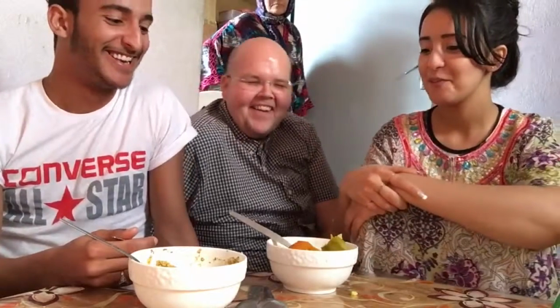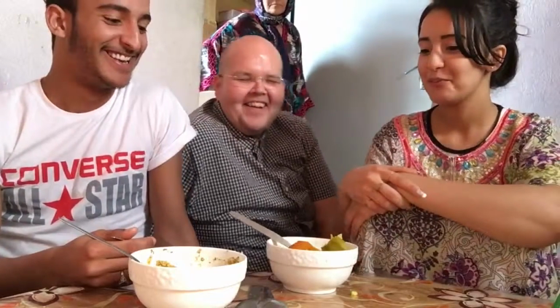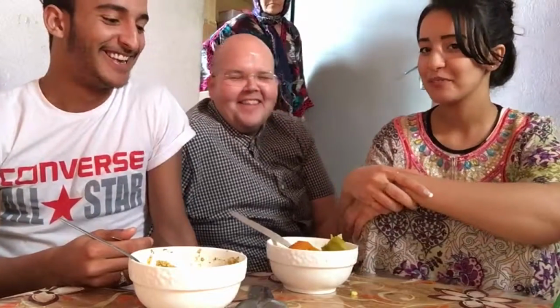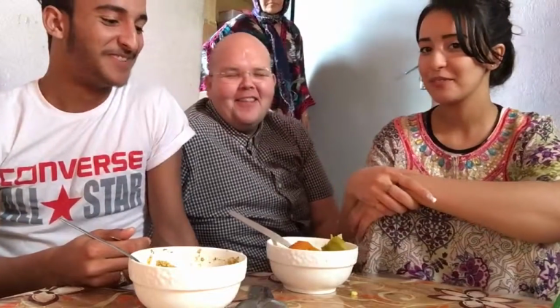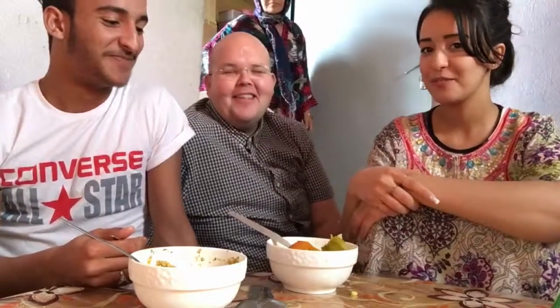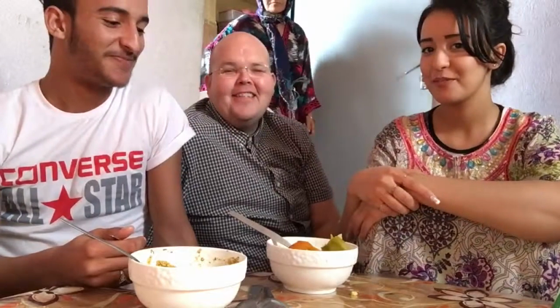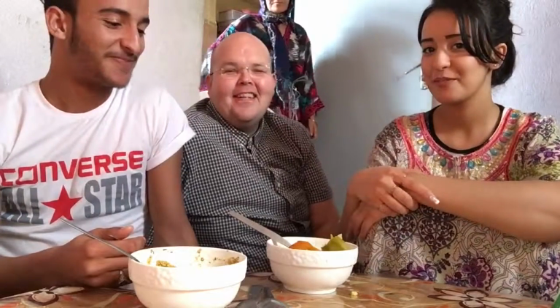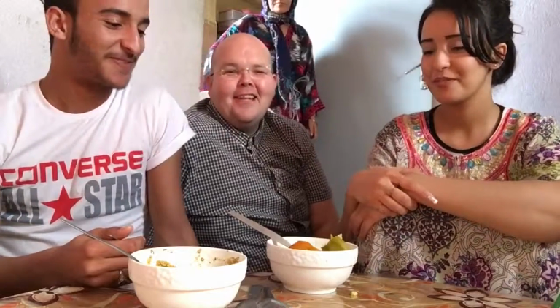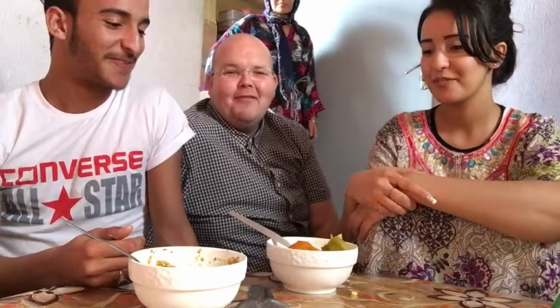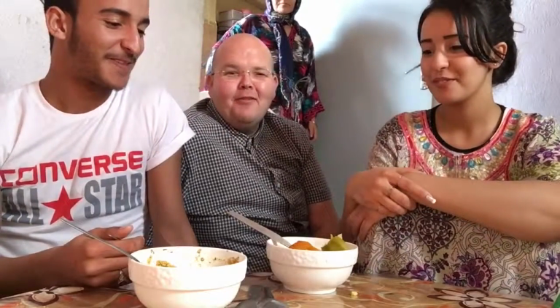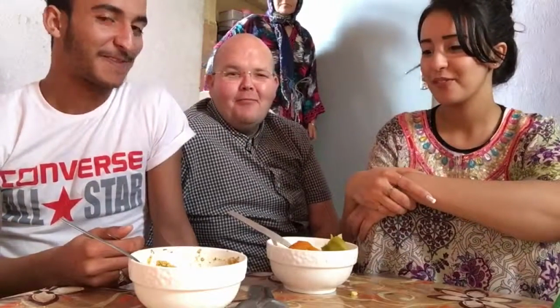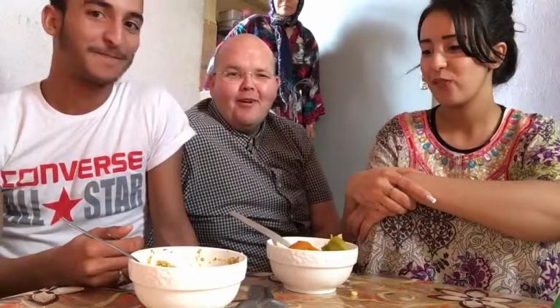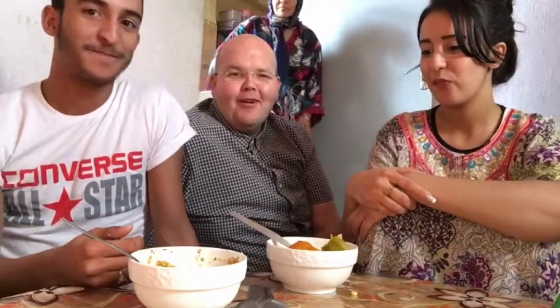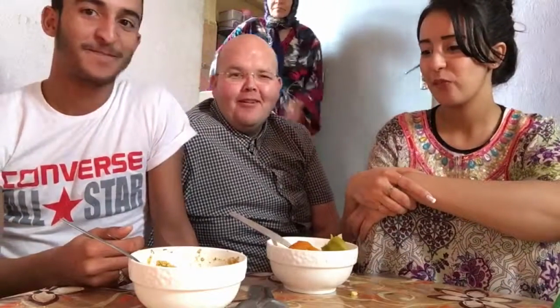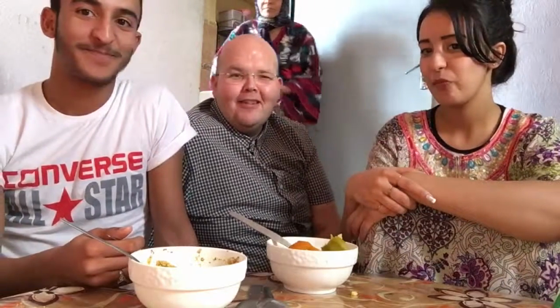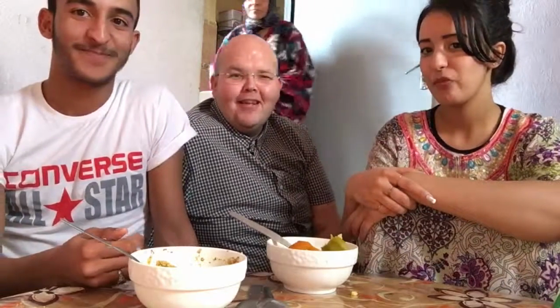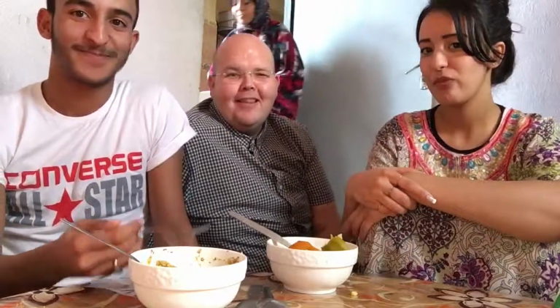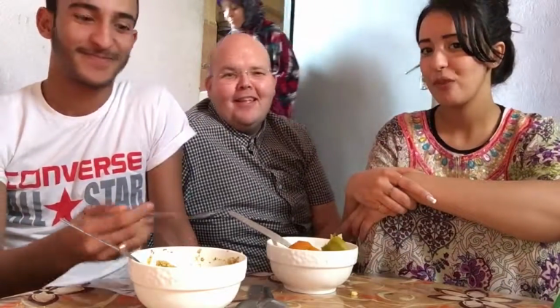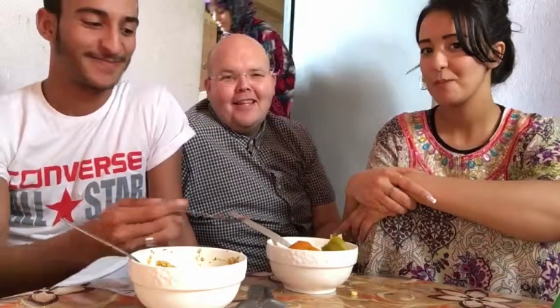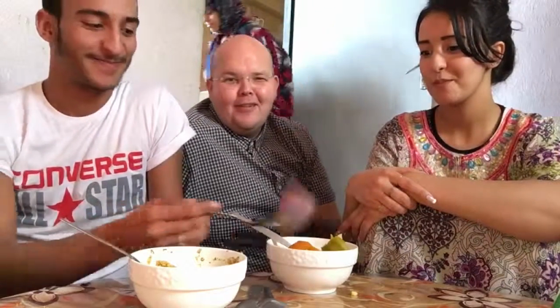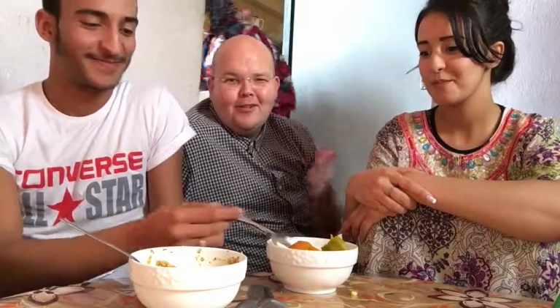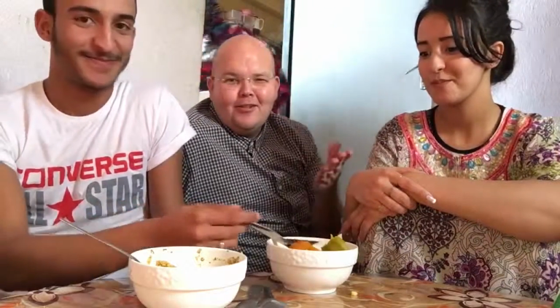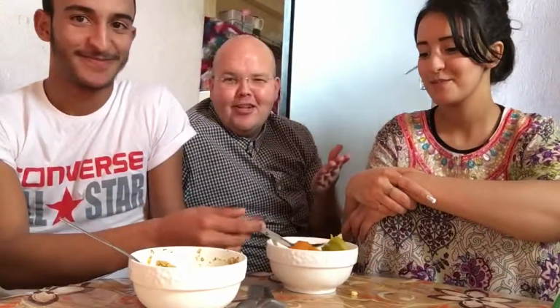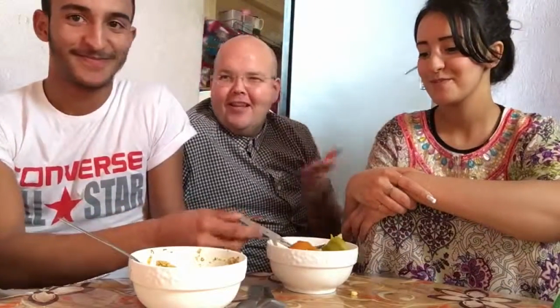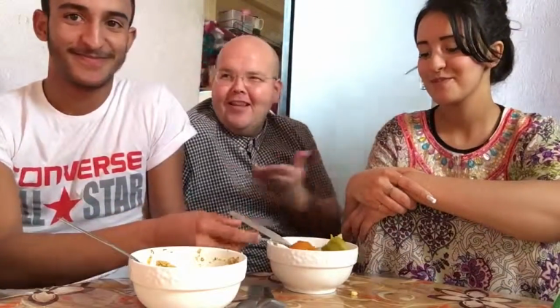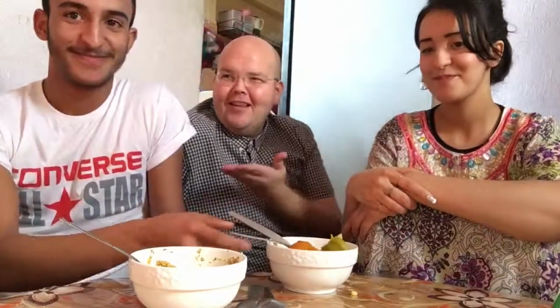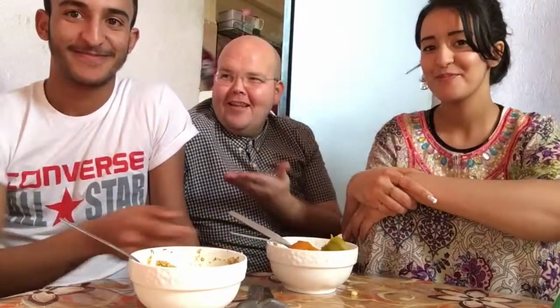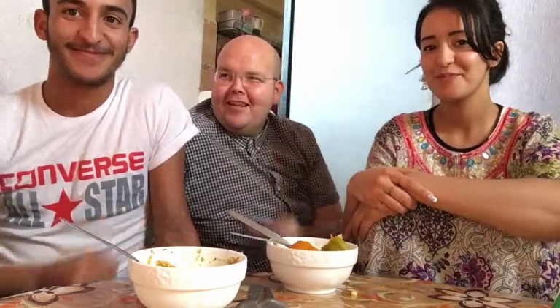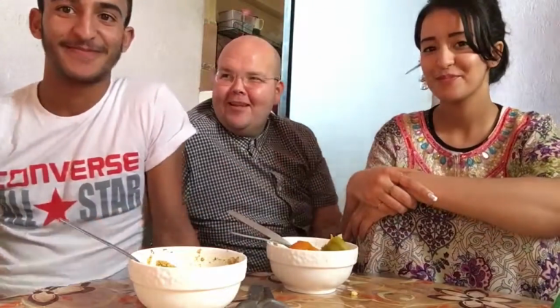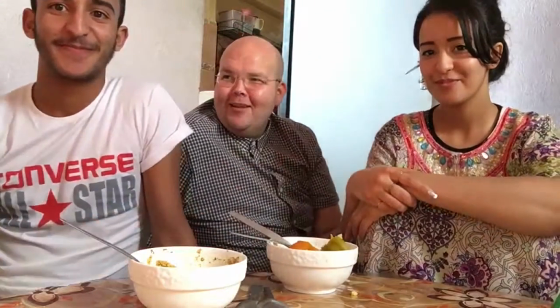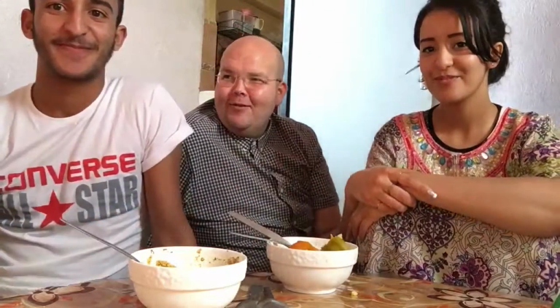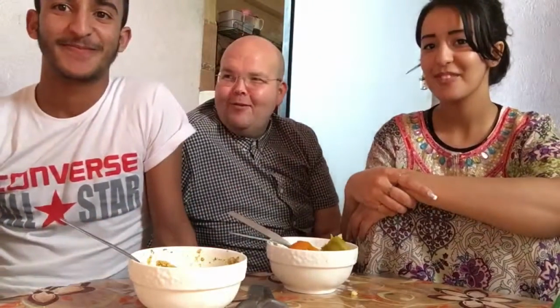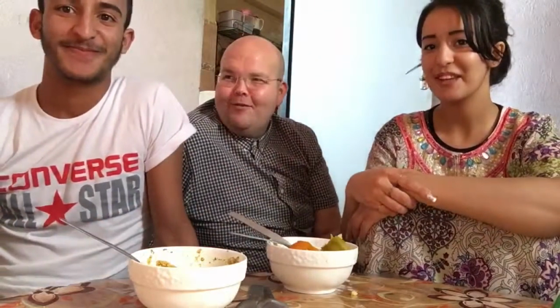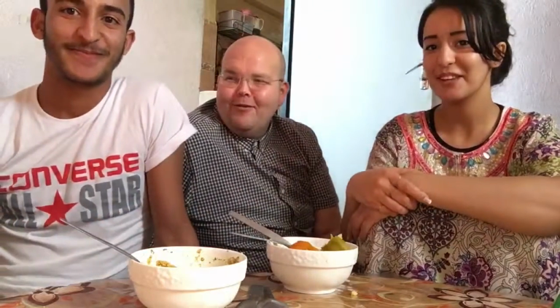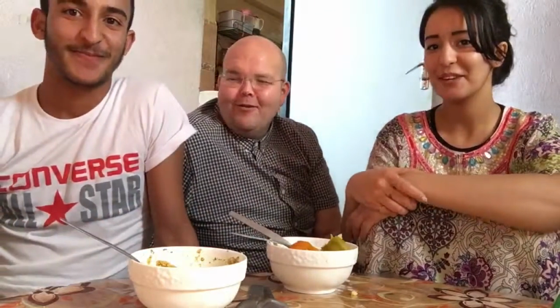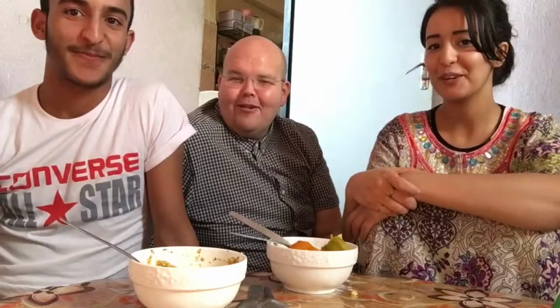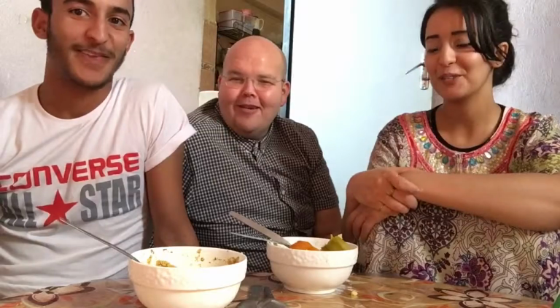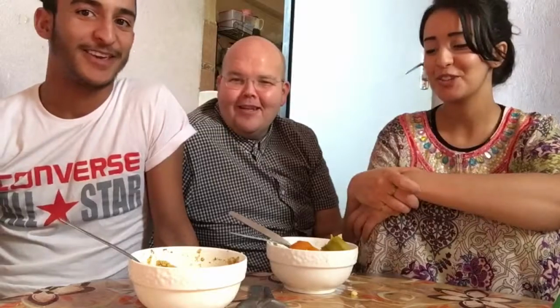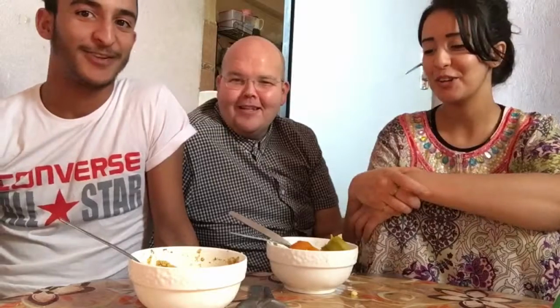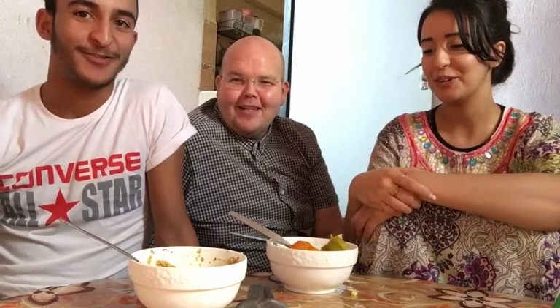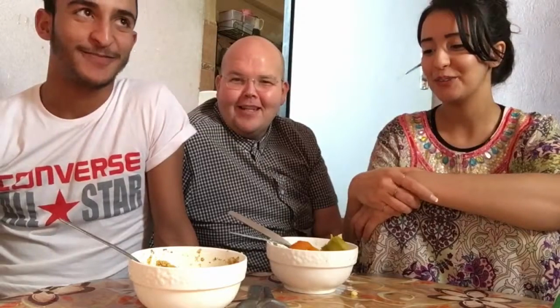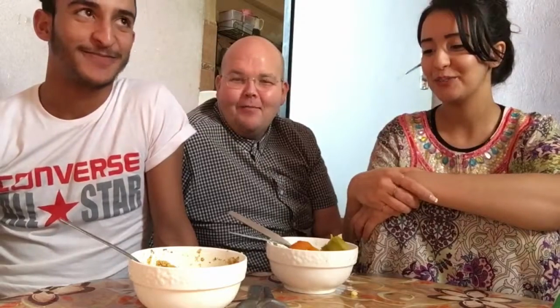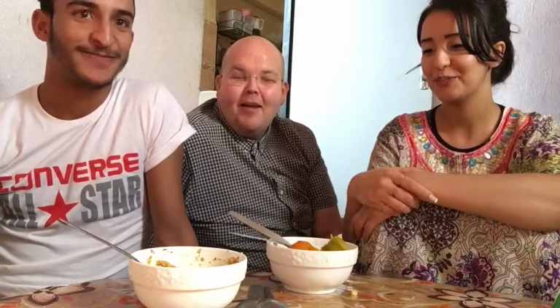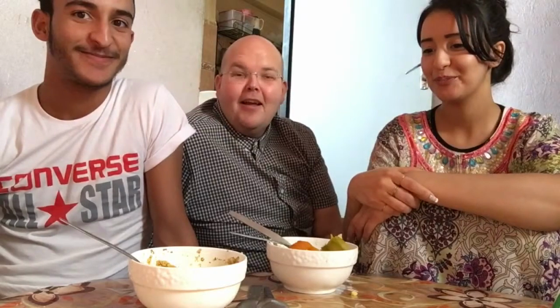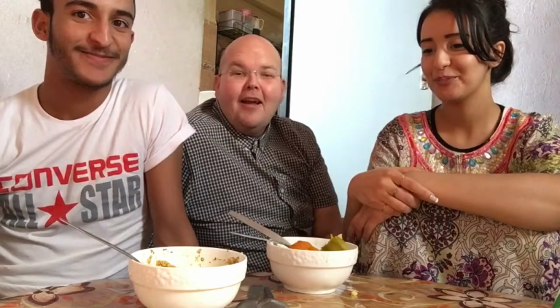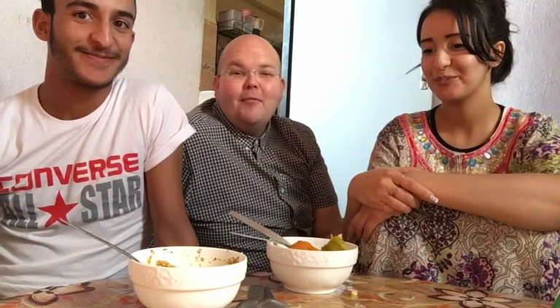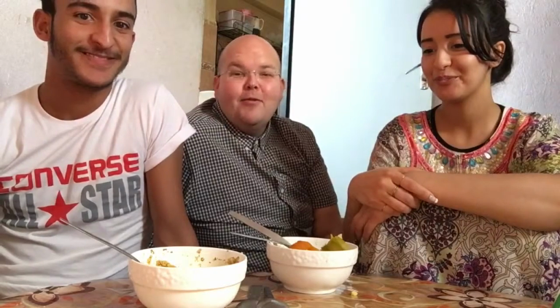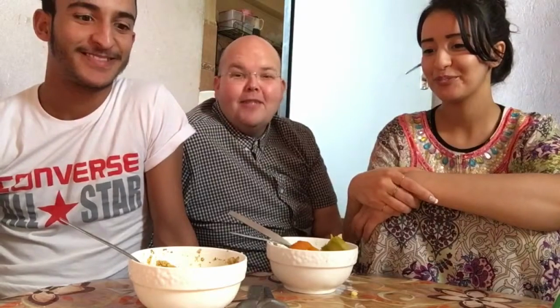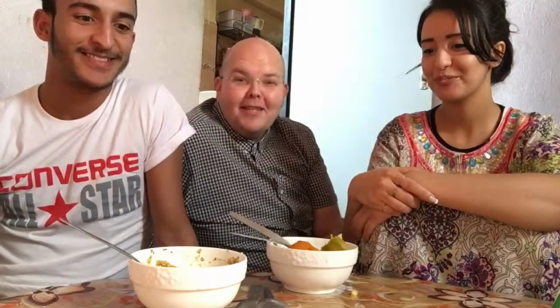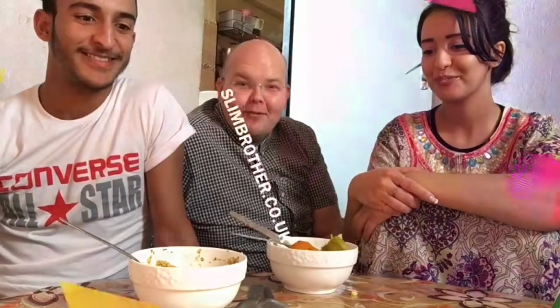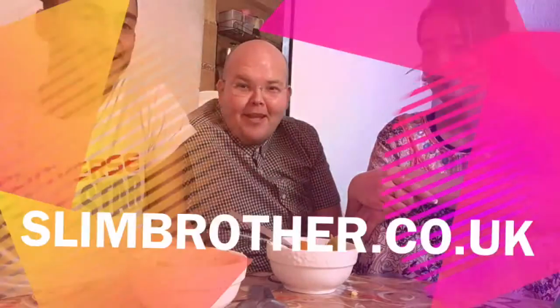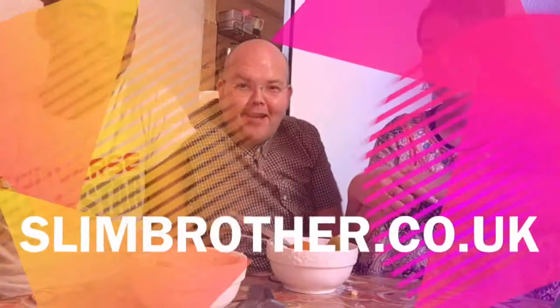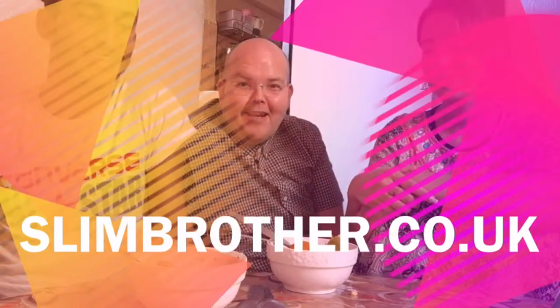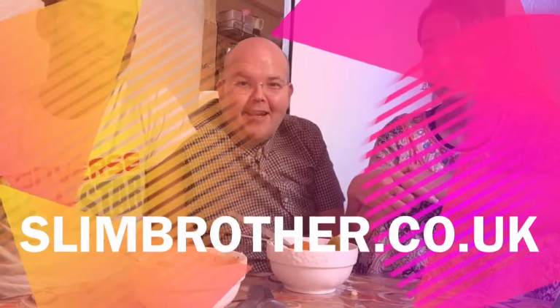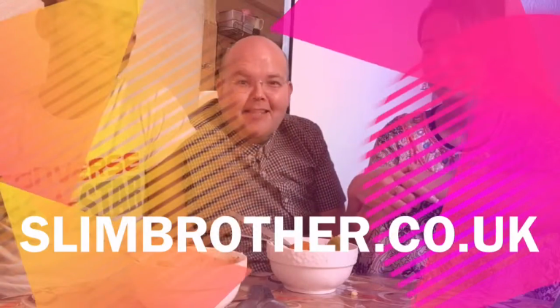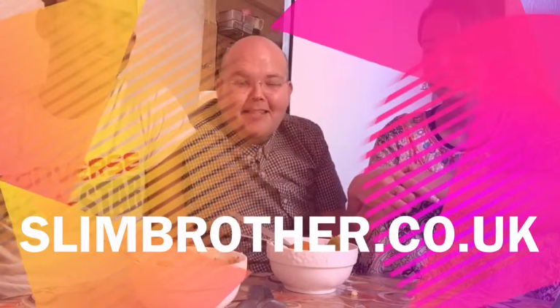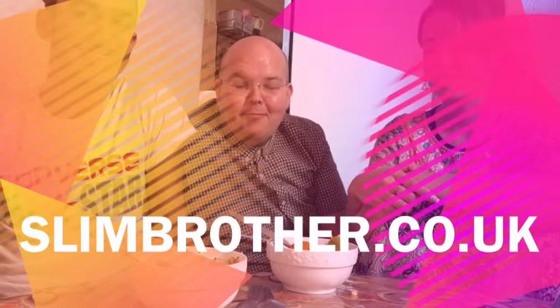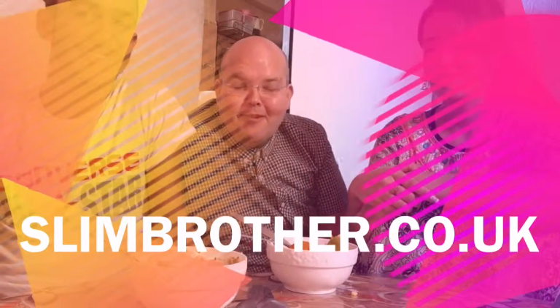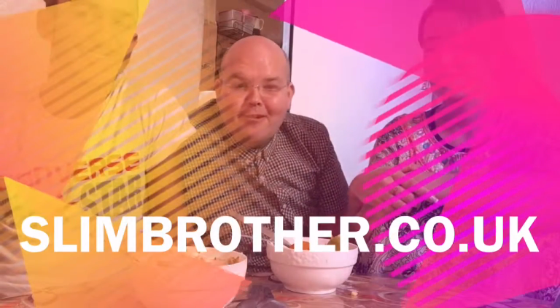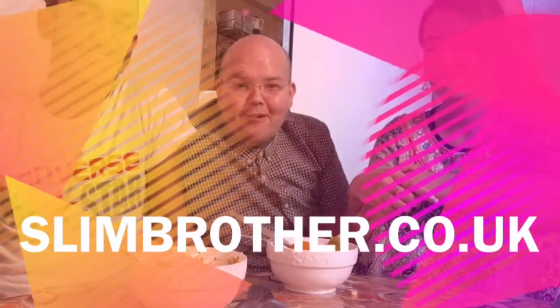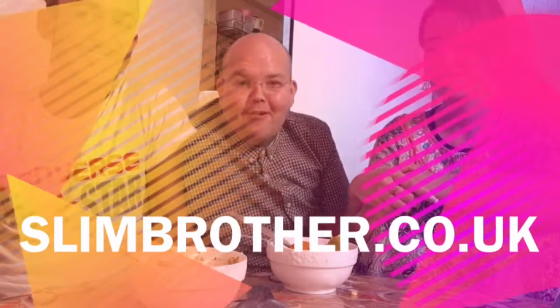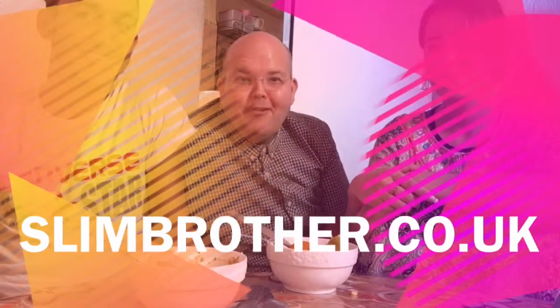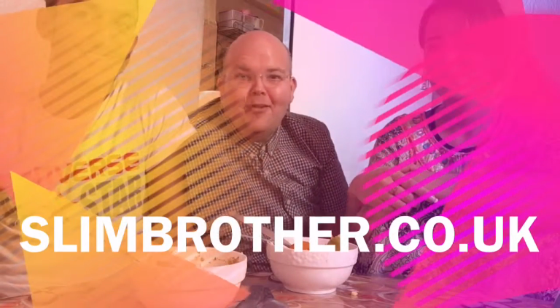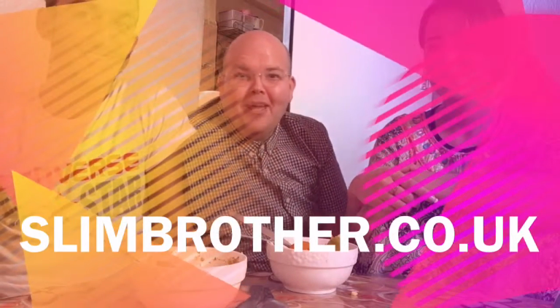So that's it here from Morocco today. Thank you to Shadia and Nassim. We'll see you again at slimbrother.co.uk.